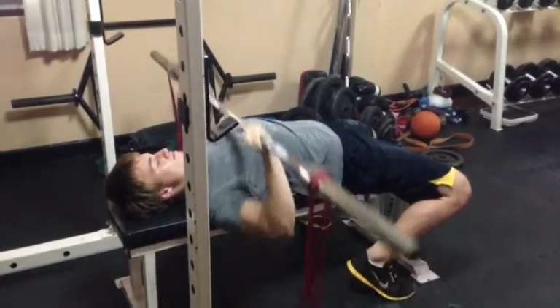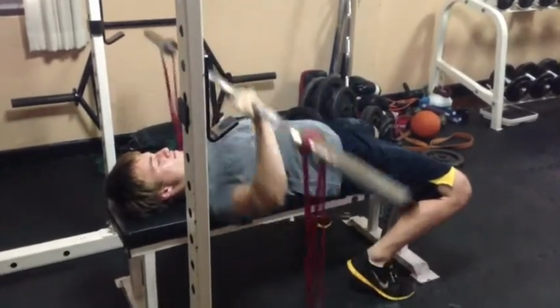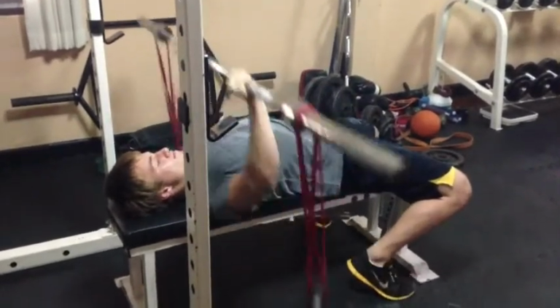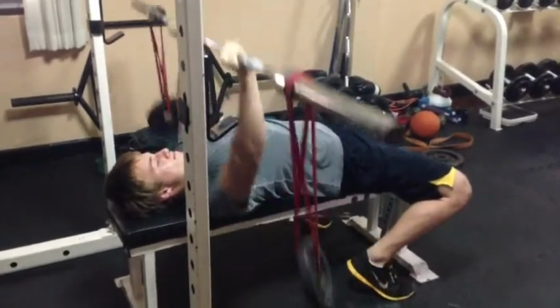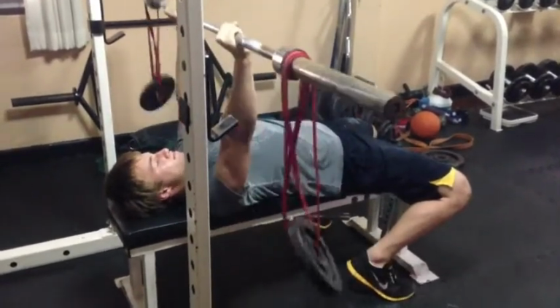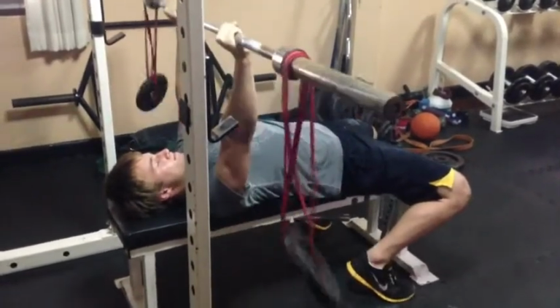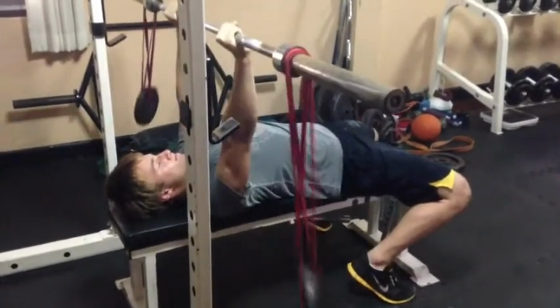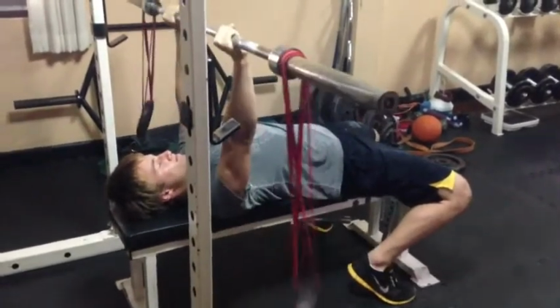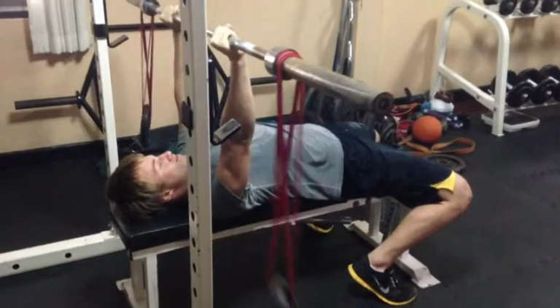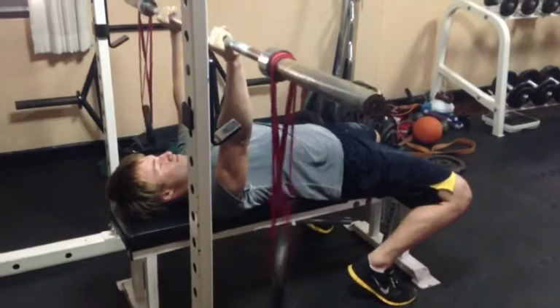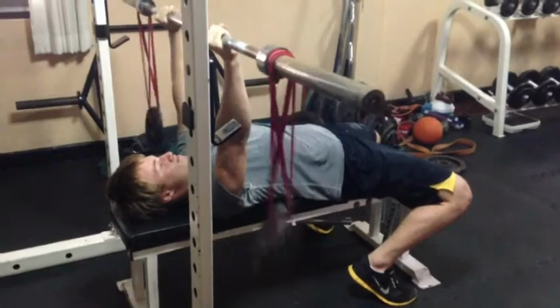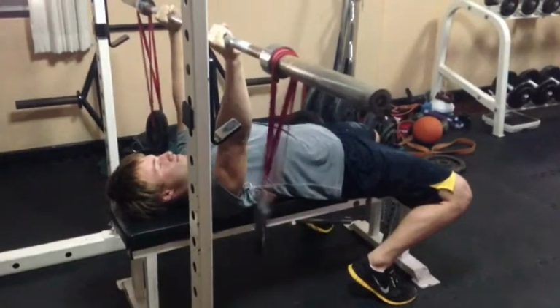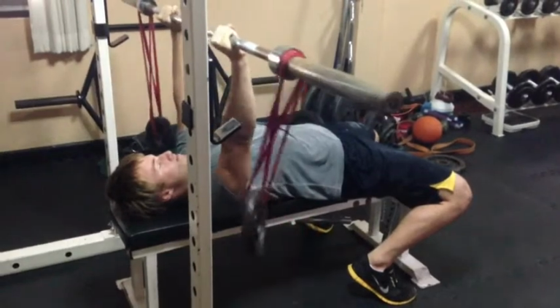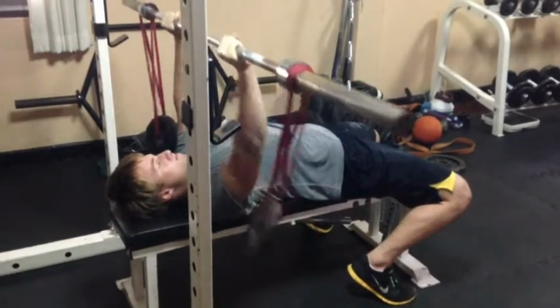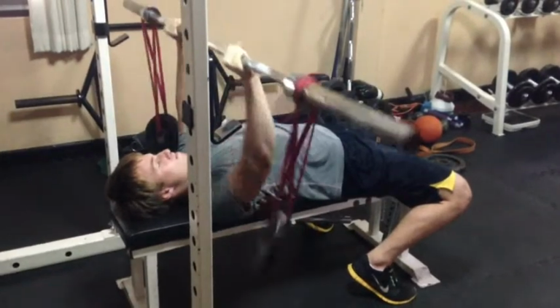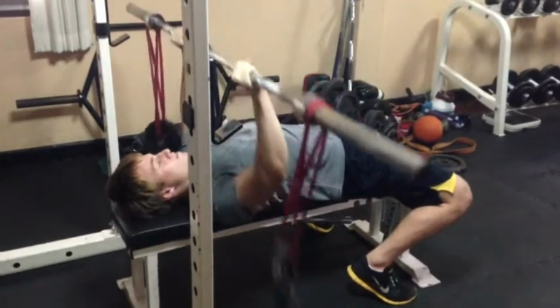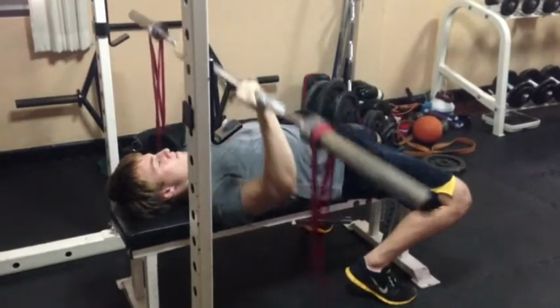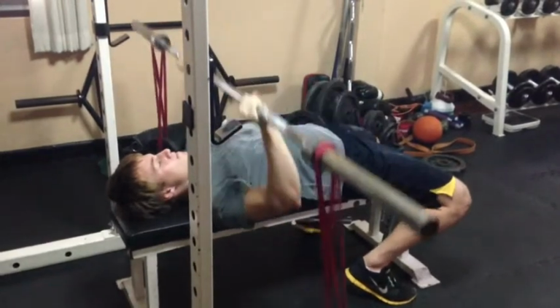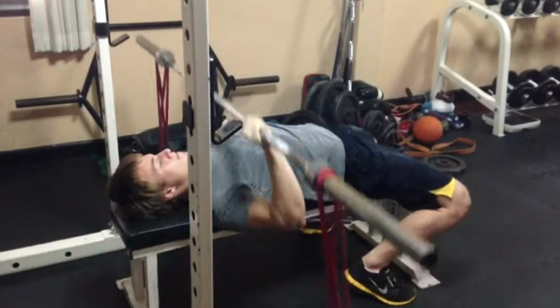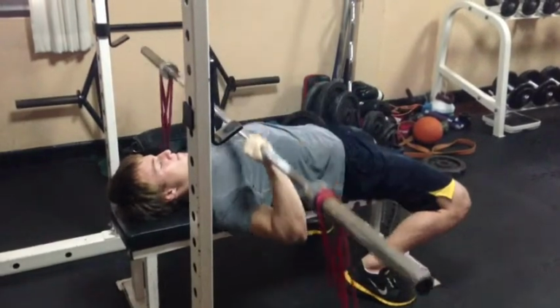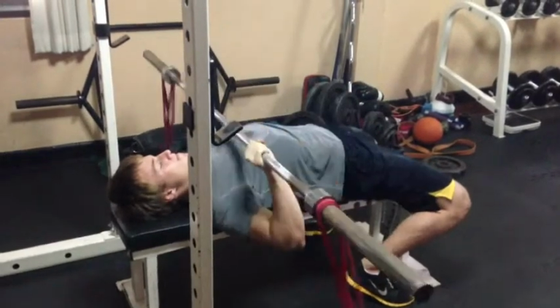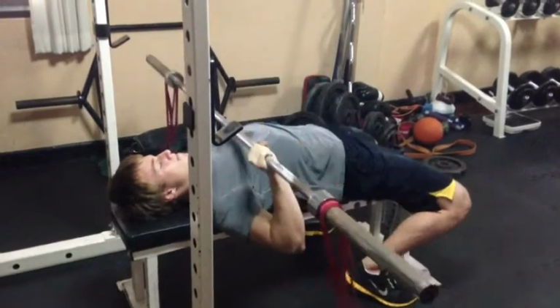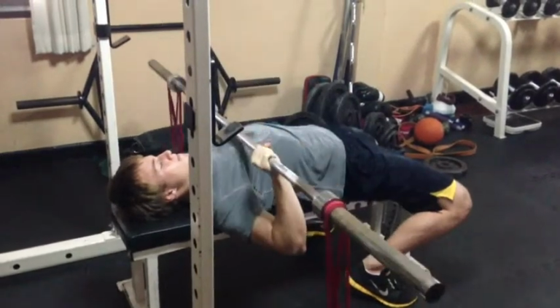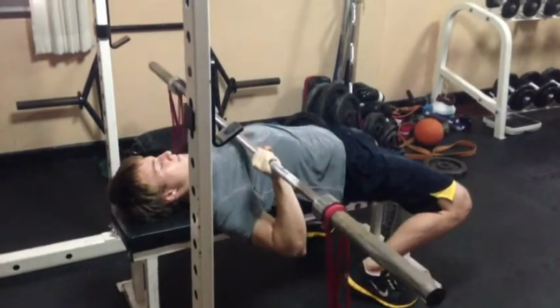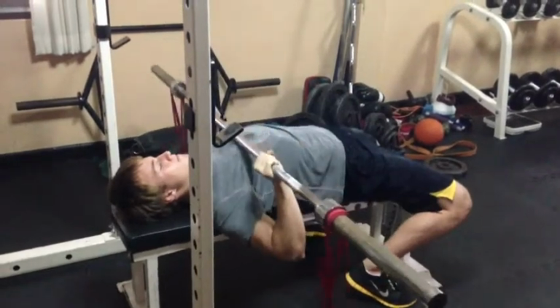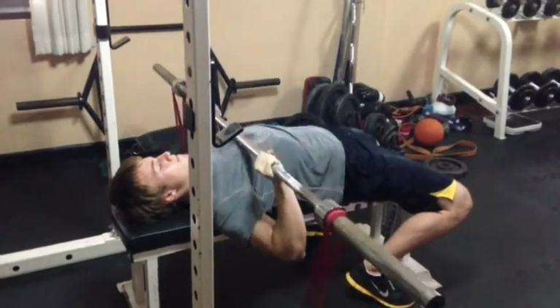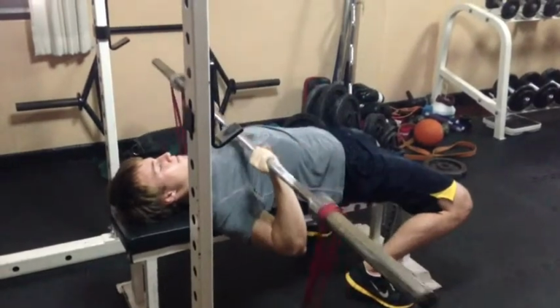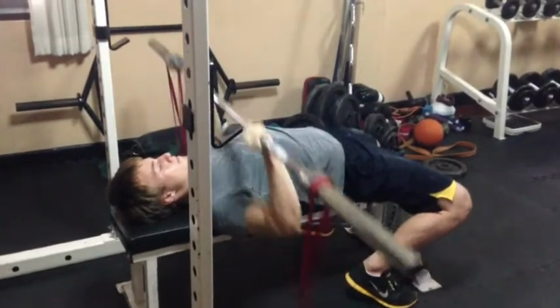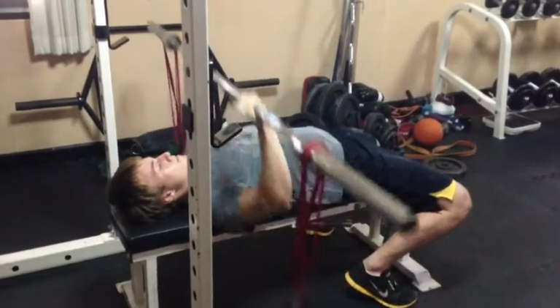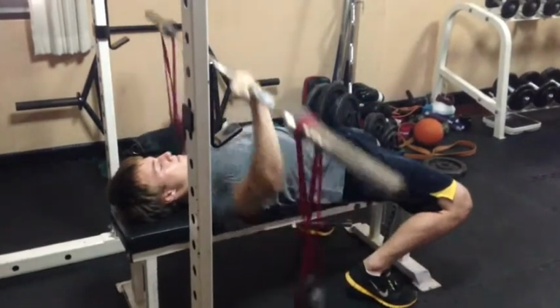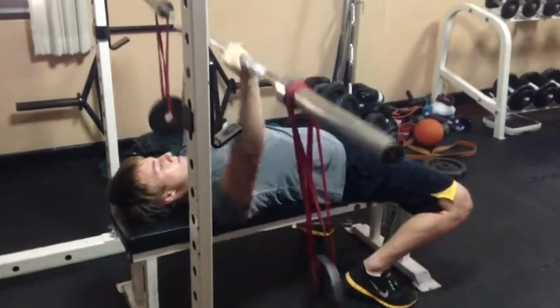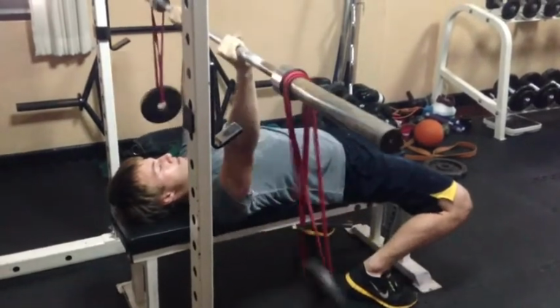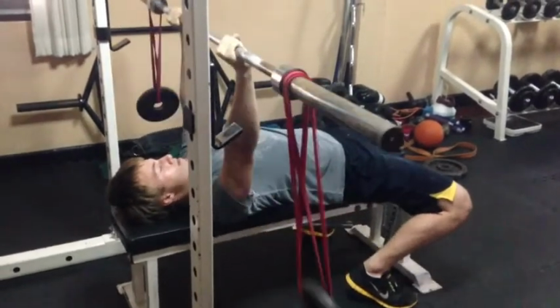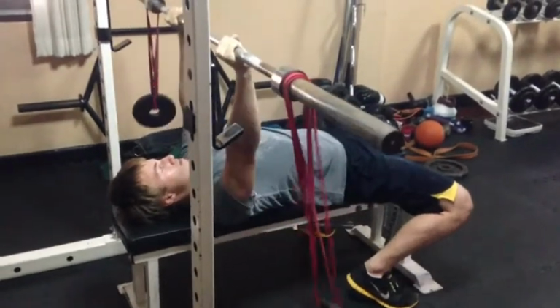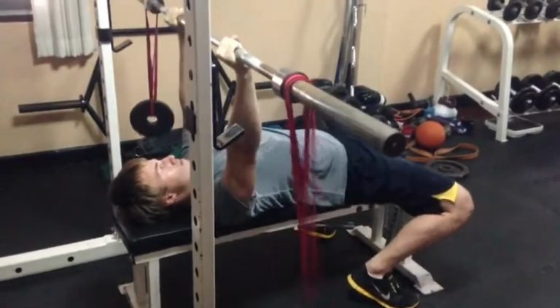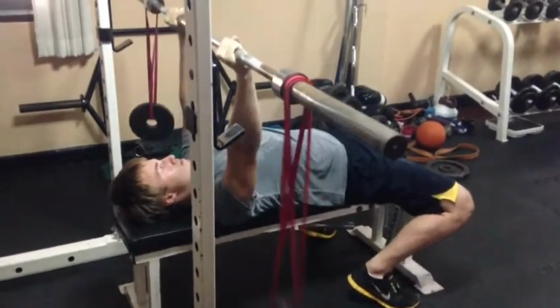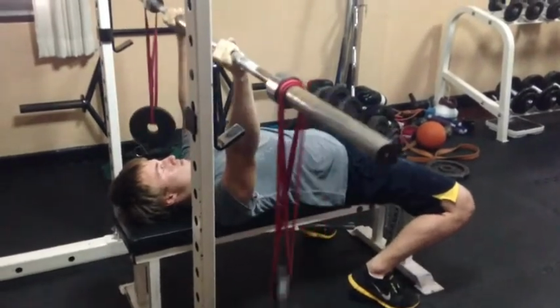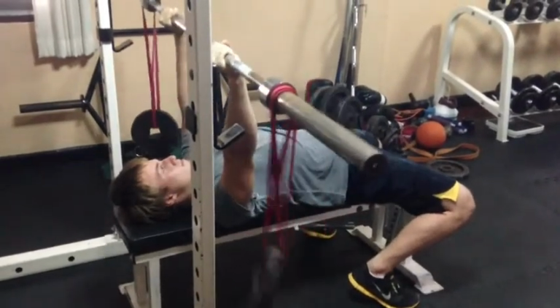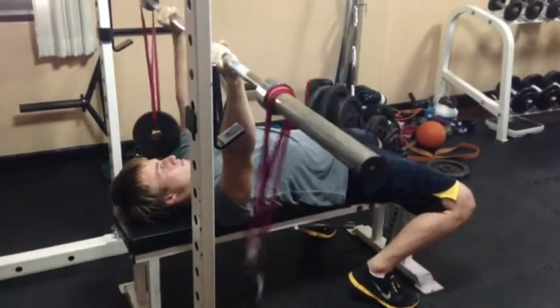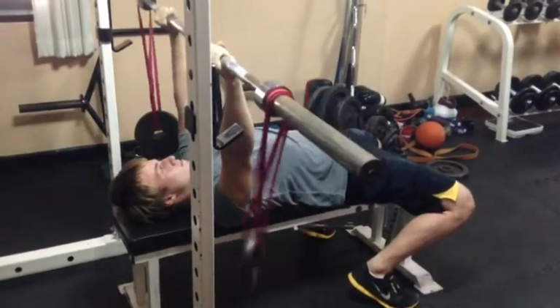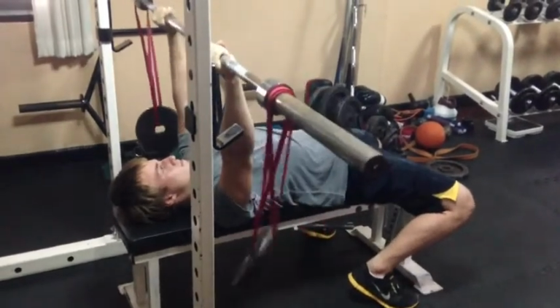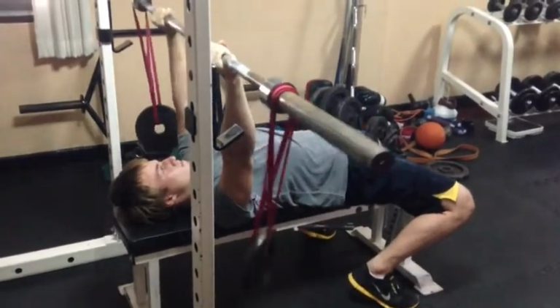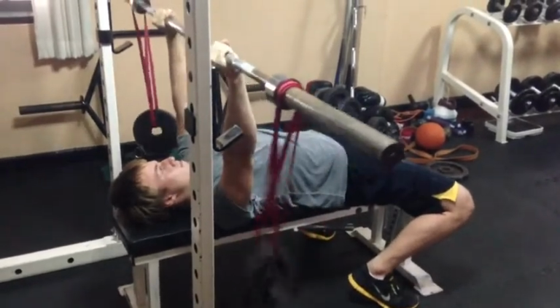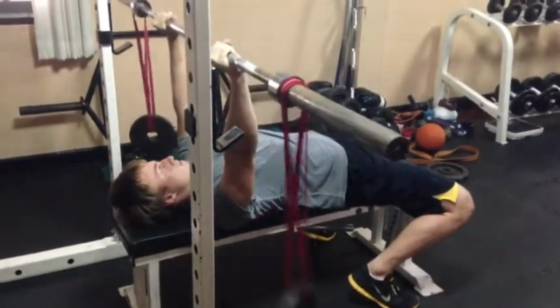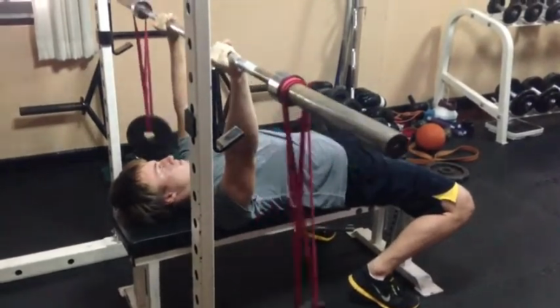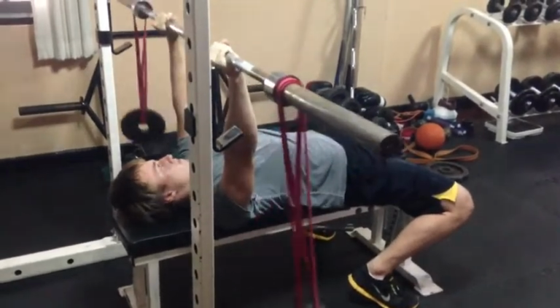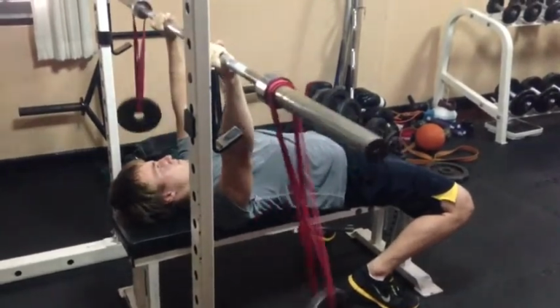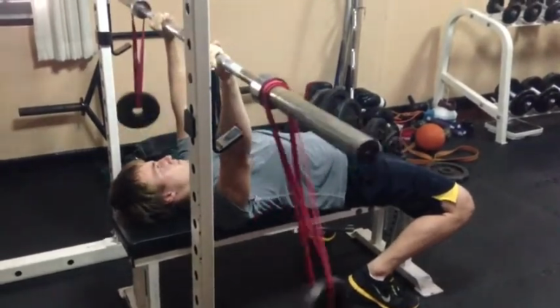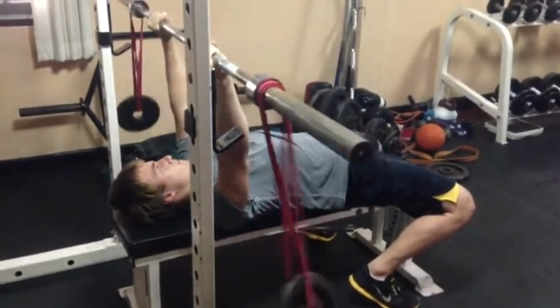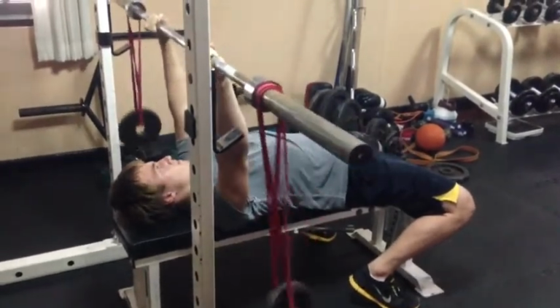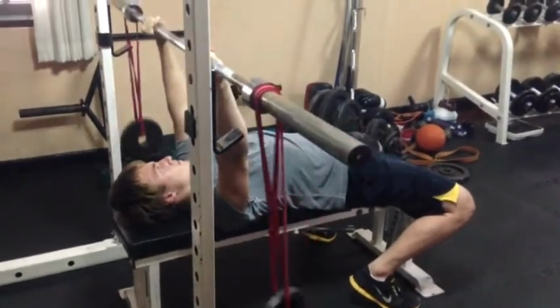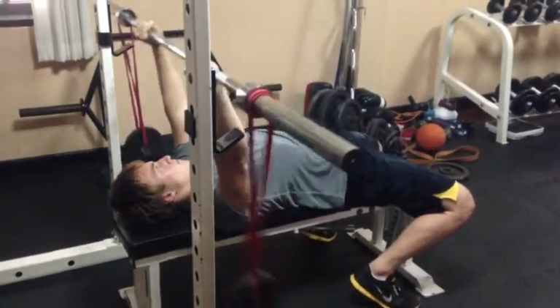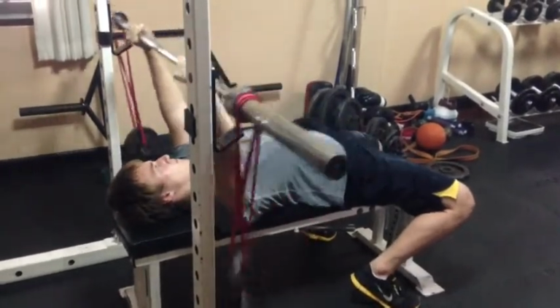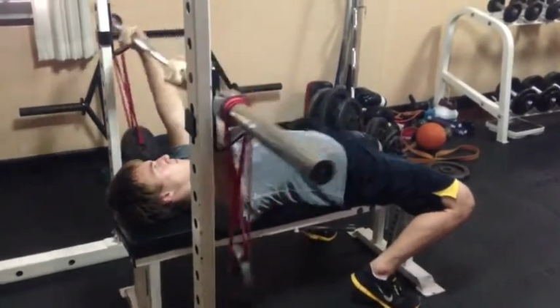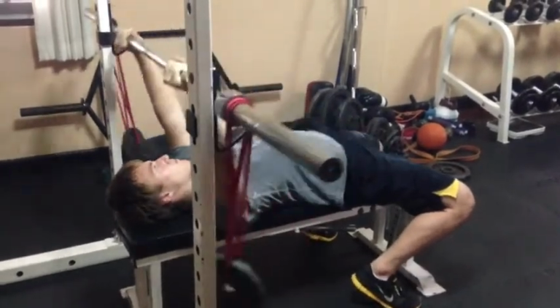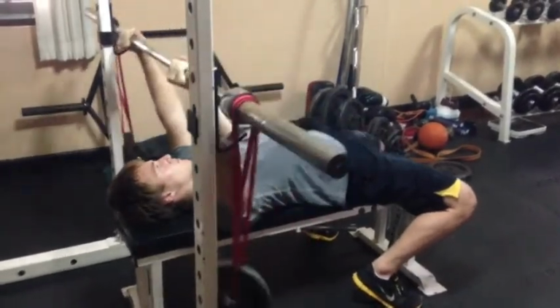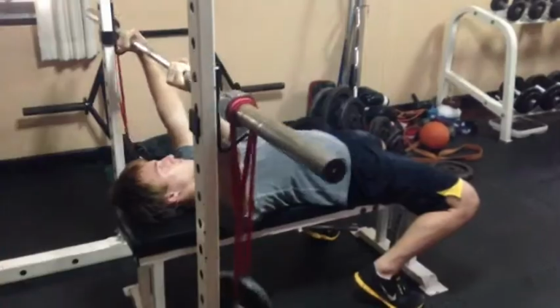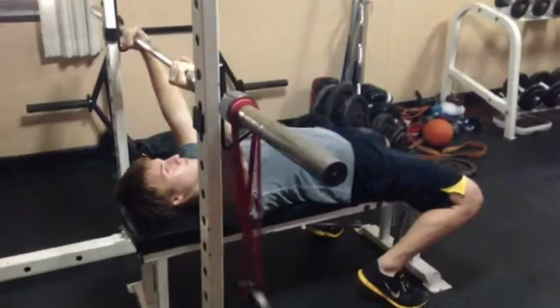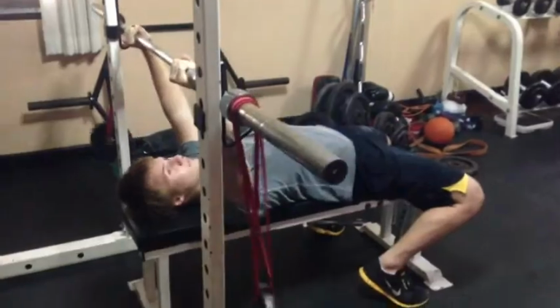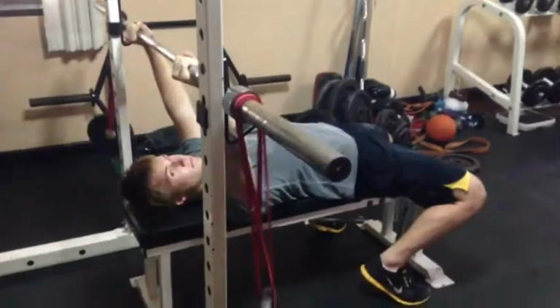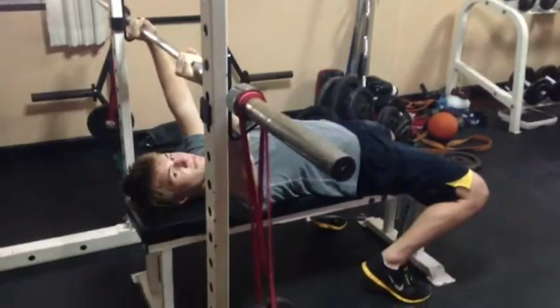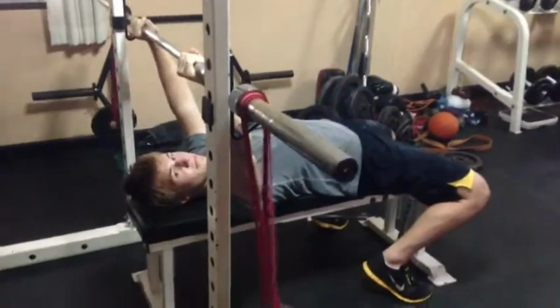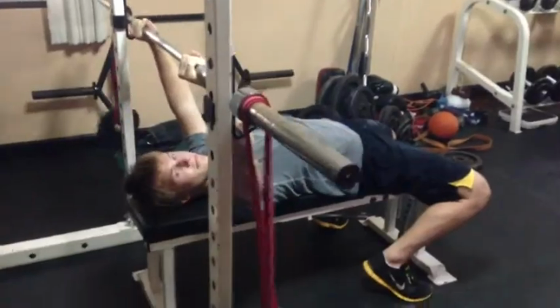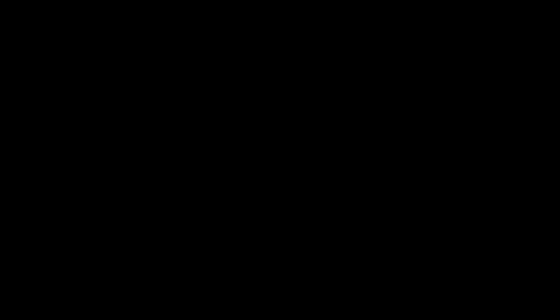So it's great if you have an injury but also if you just need to learn how to stay tight on the bench, which is what a lot of people need.